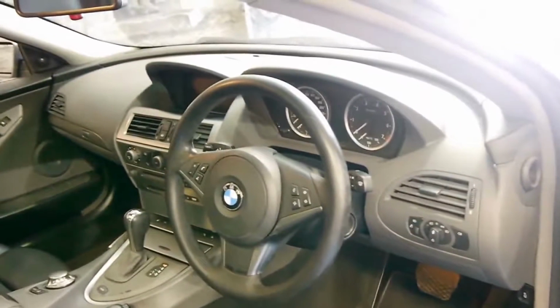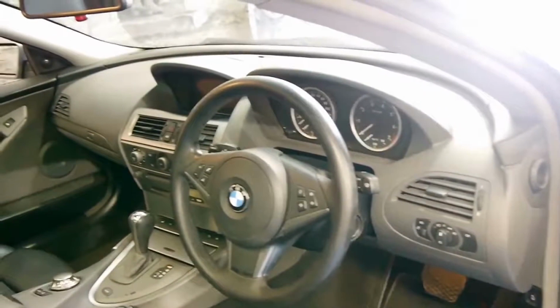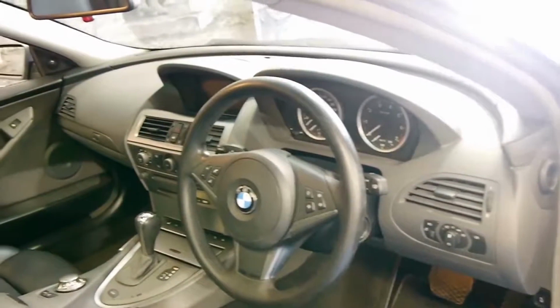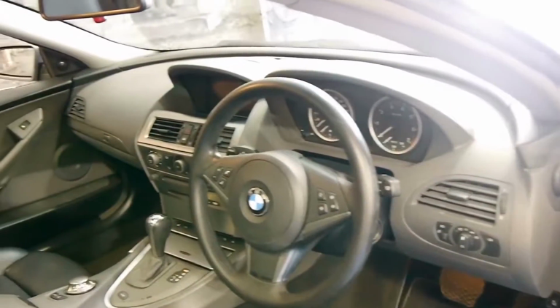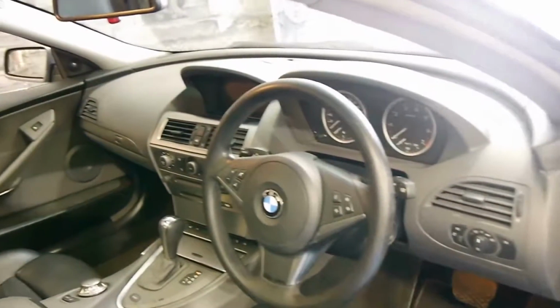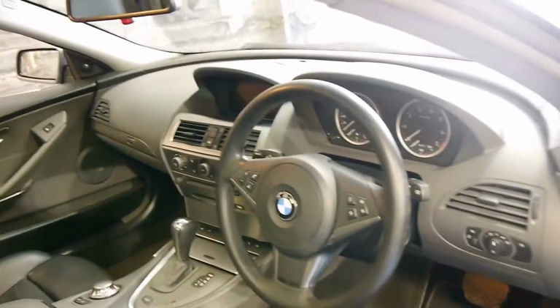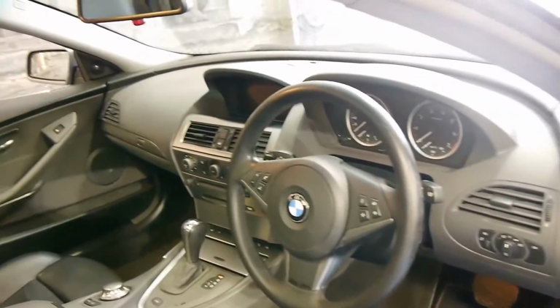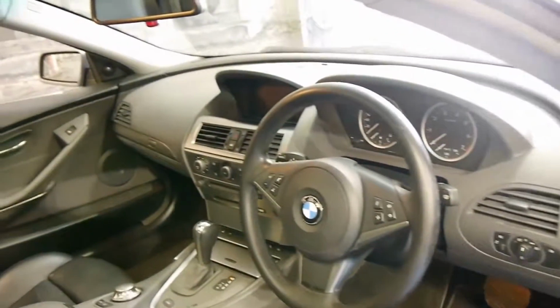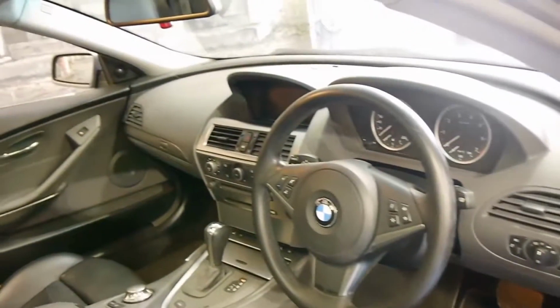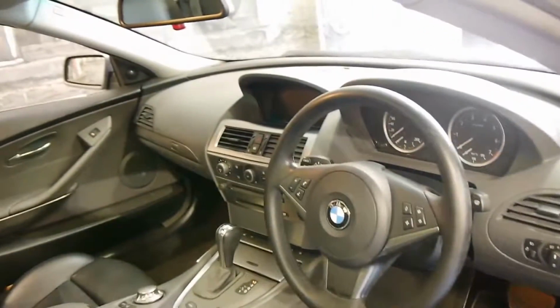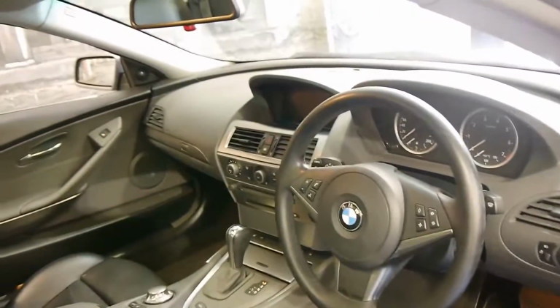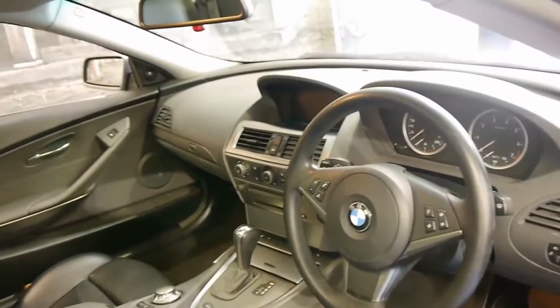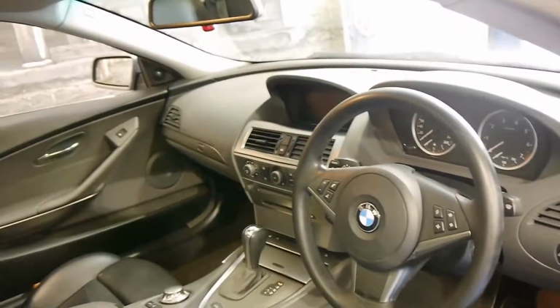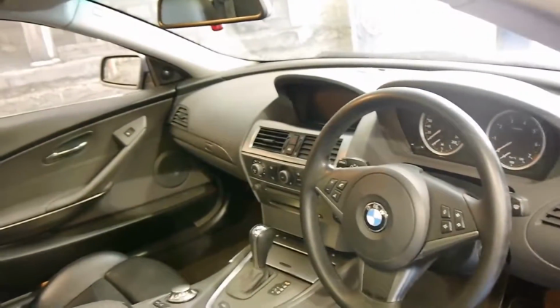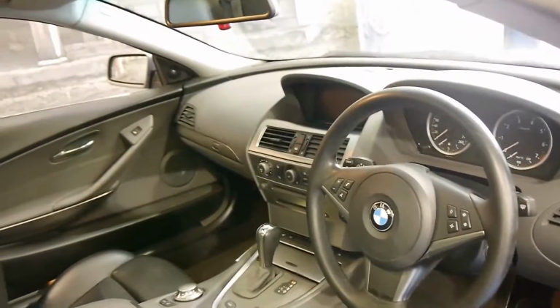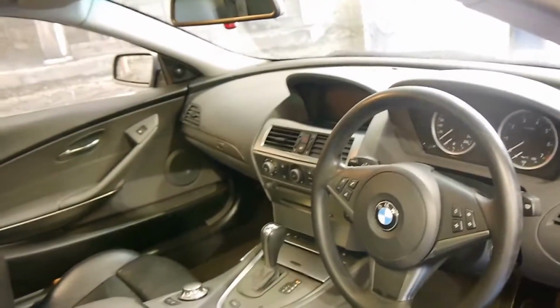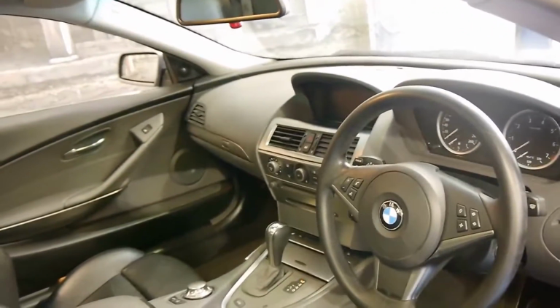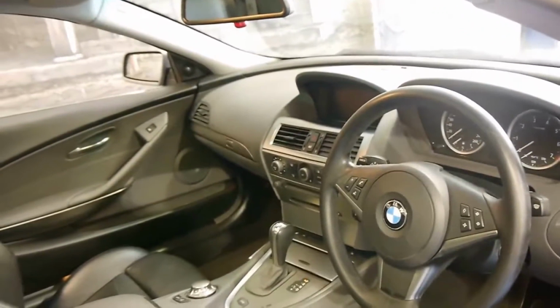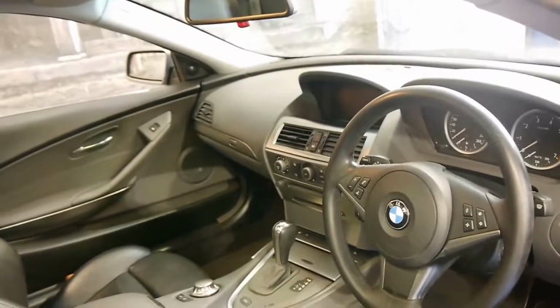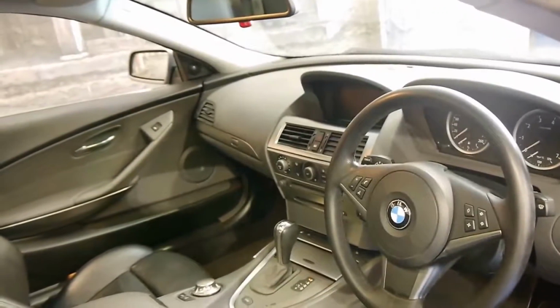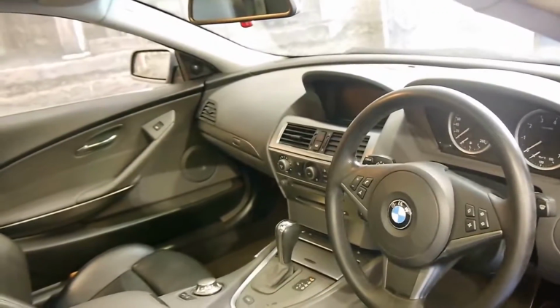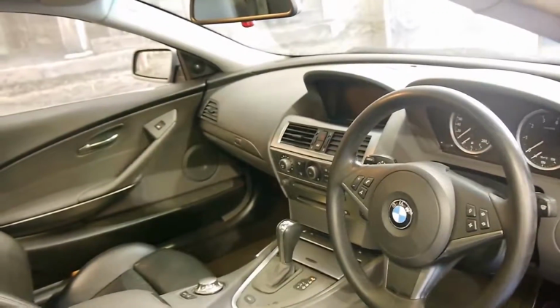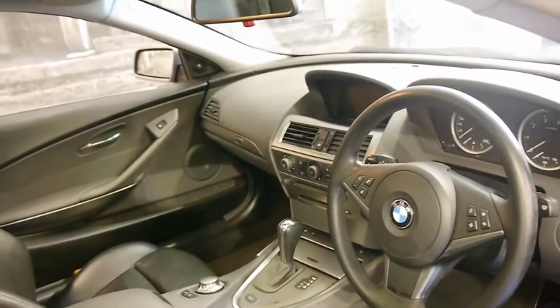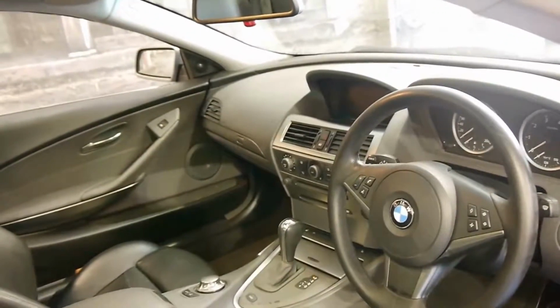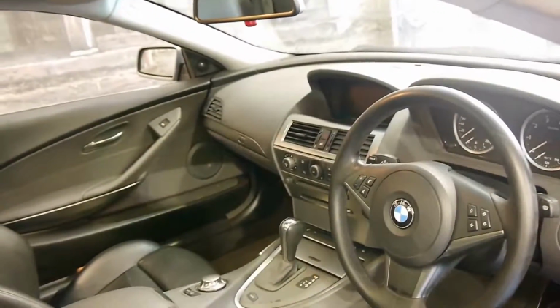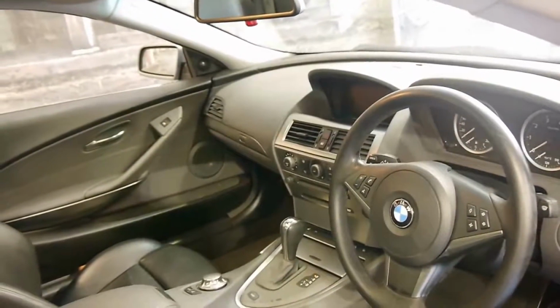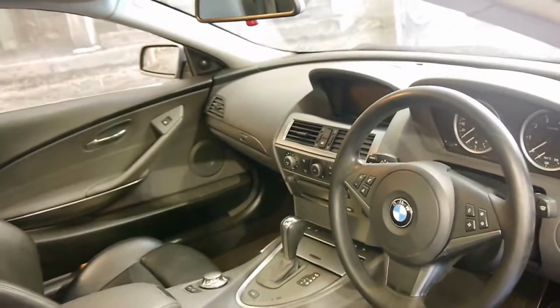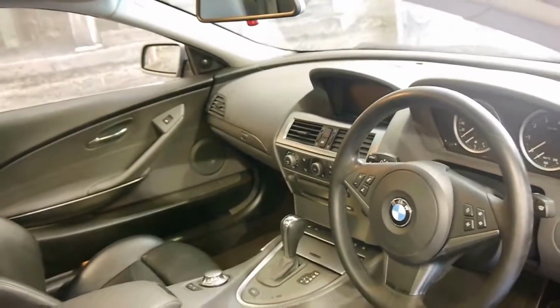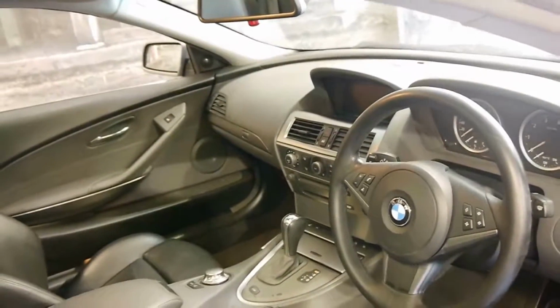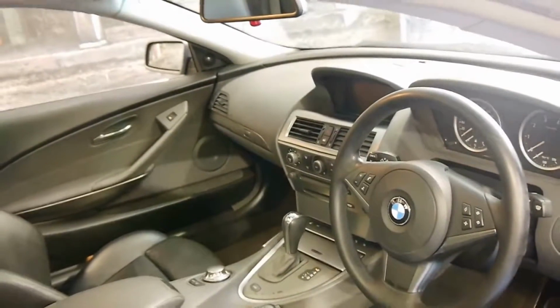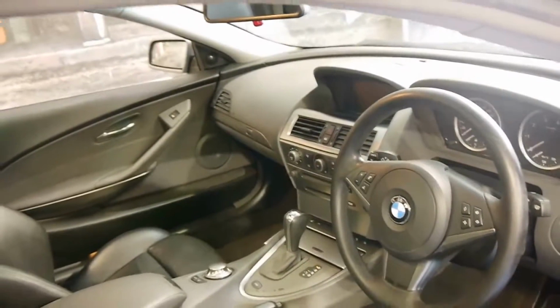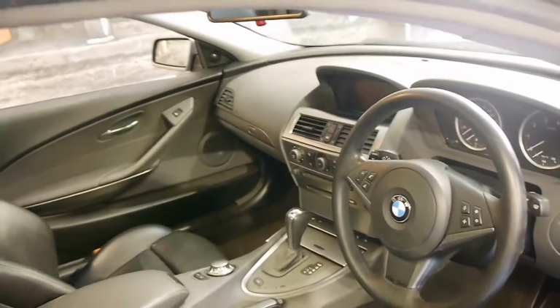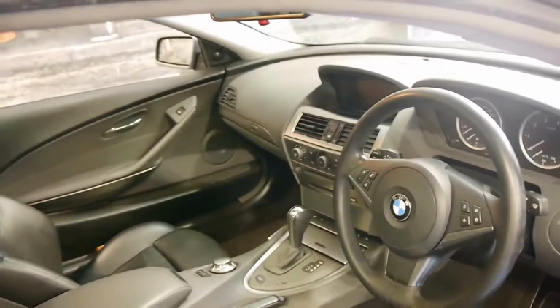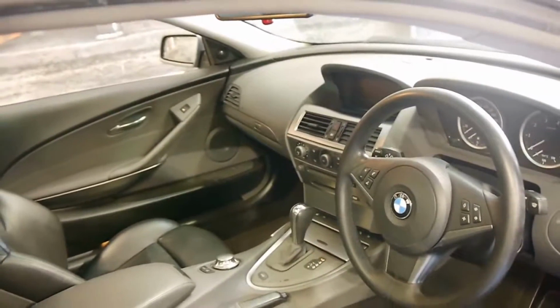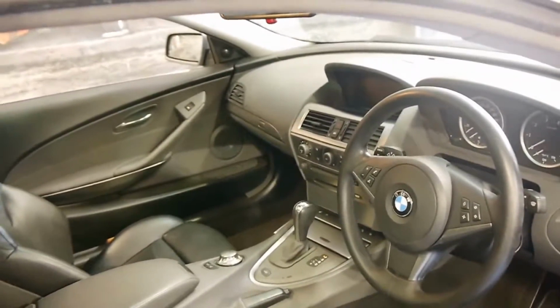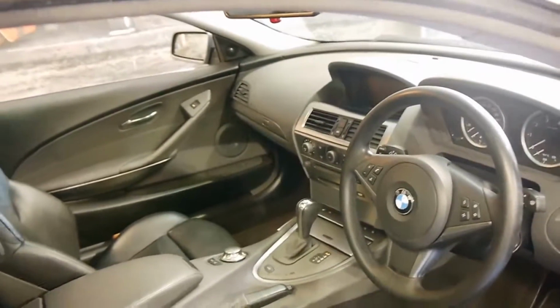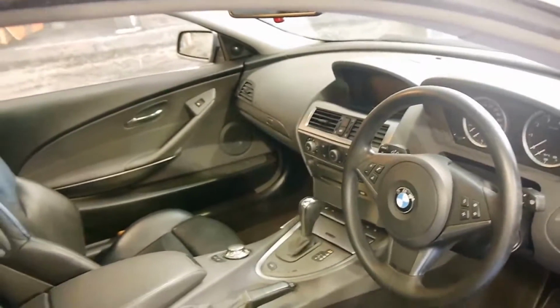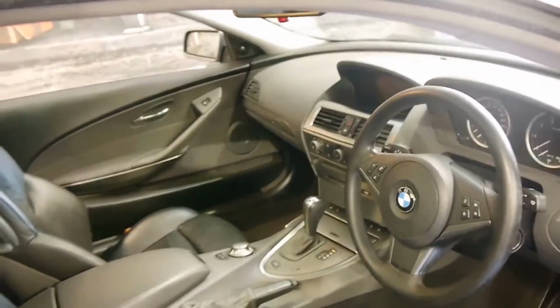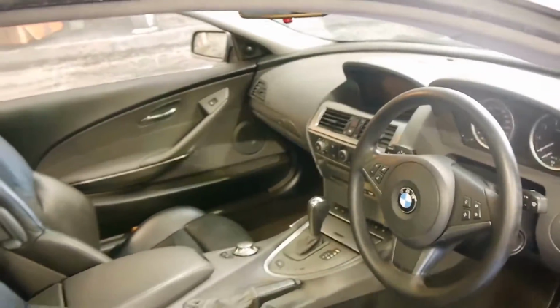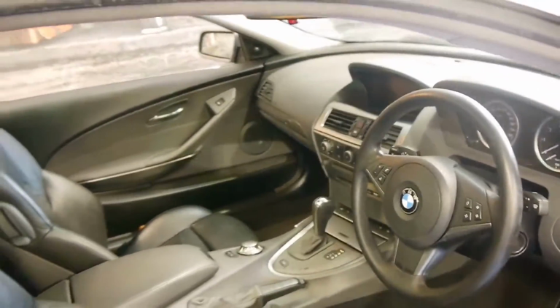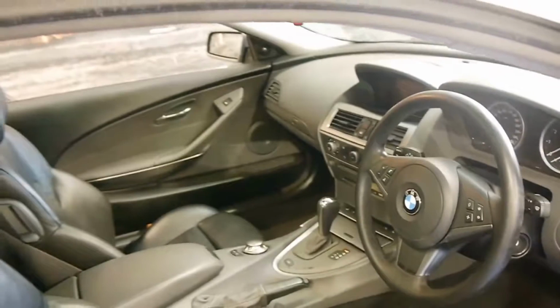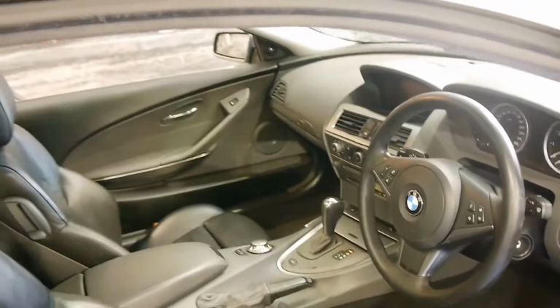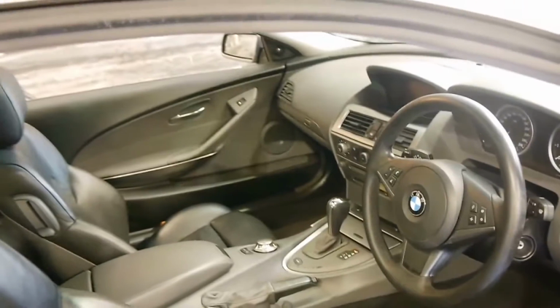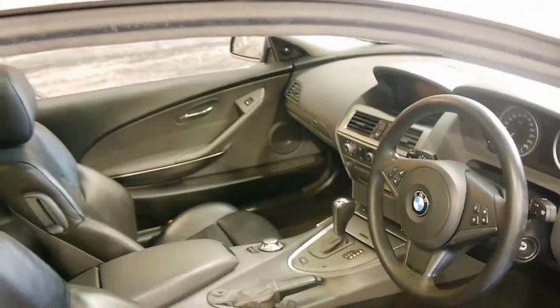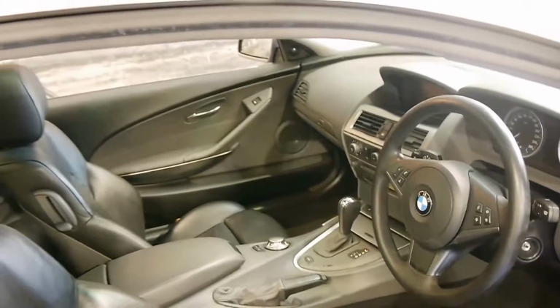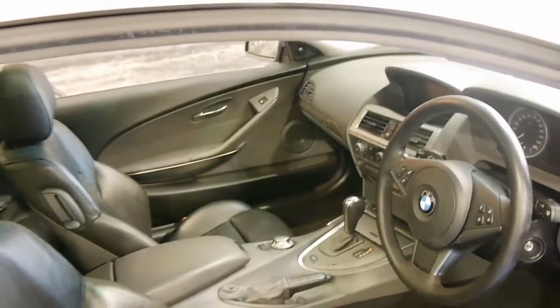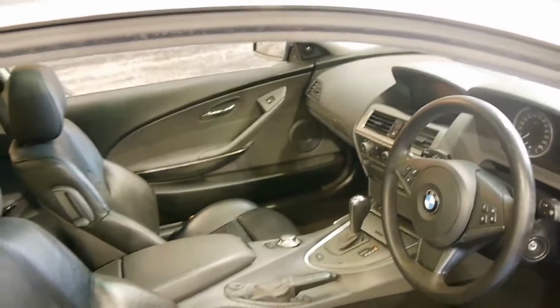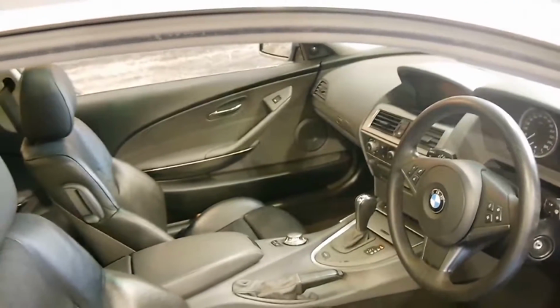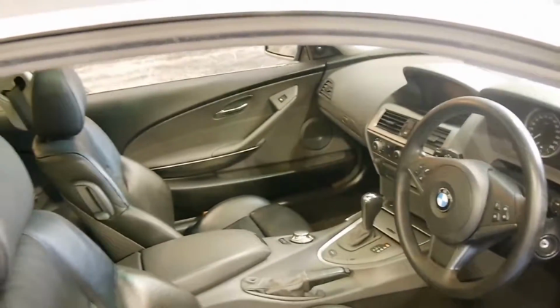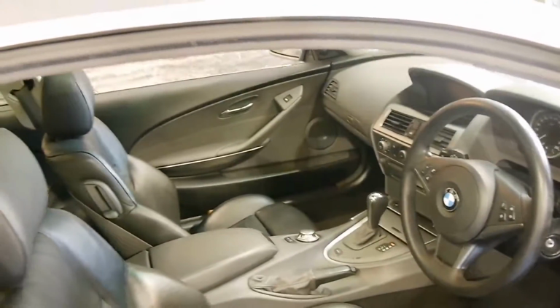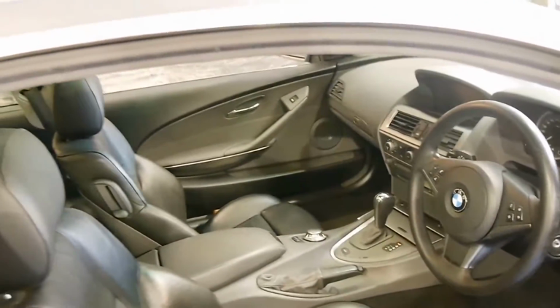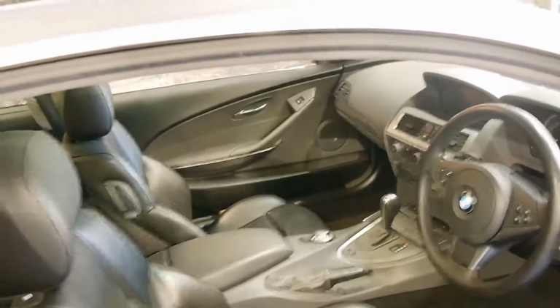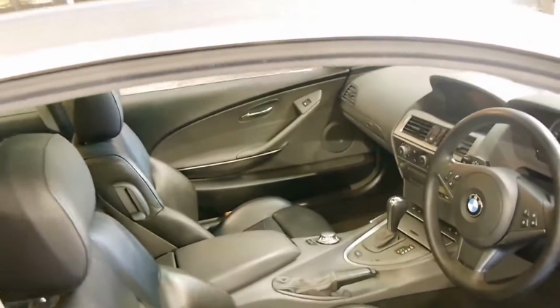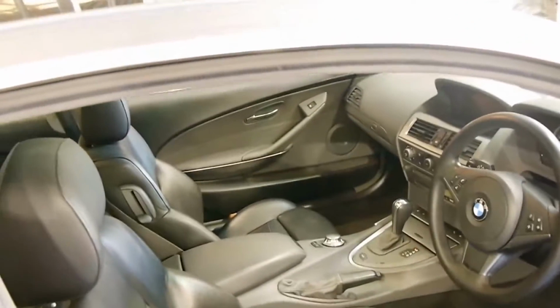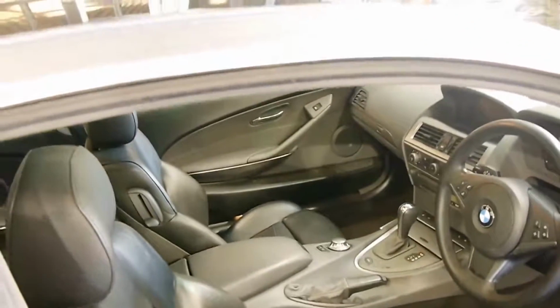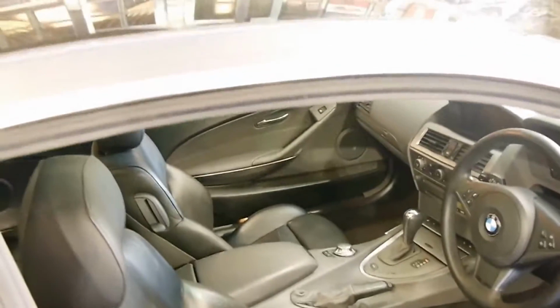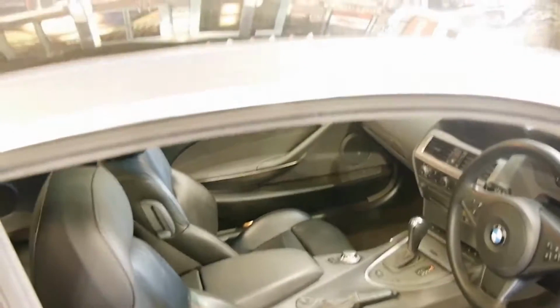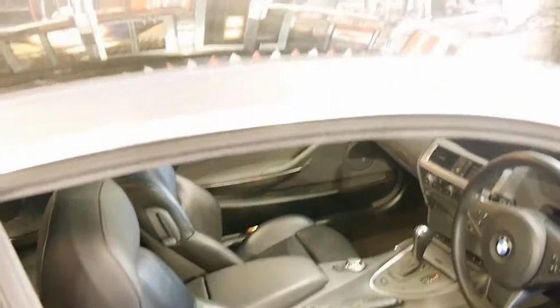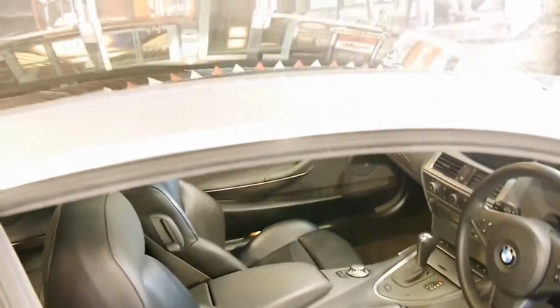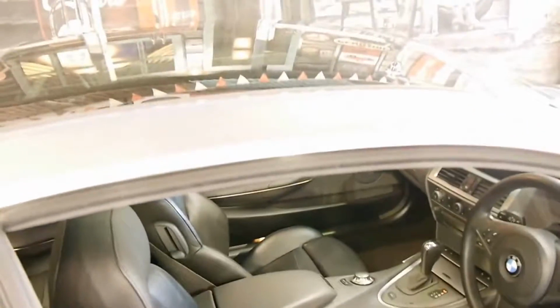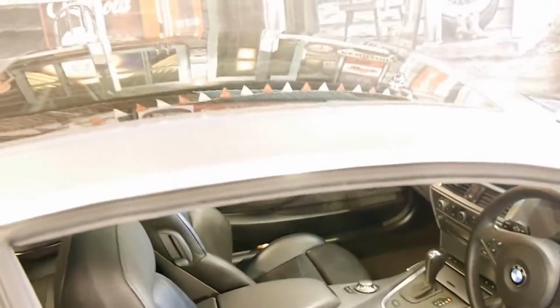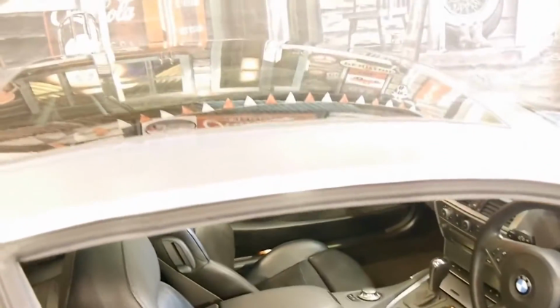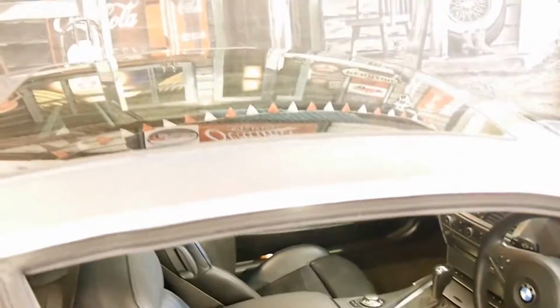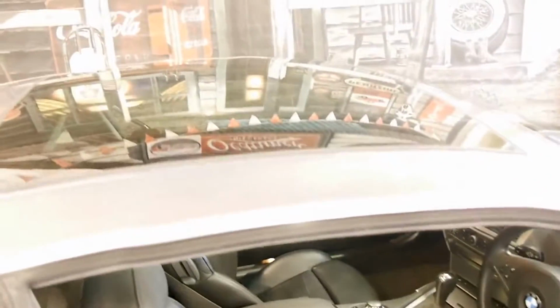It's got the 4.4 litre V8 engine, which sounds fantastic. This particular car also has the moonroof.